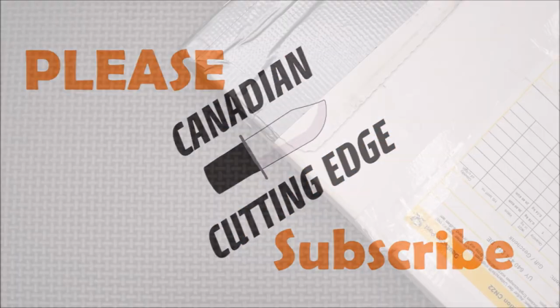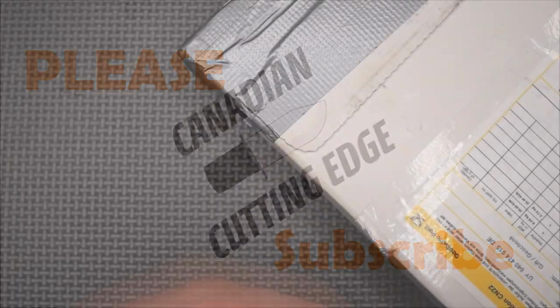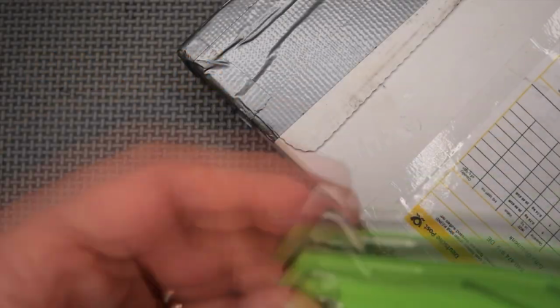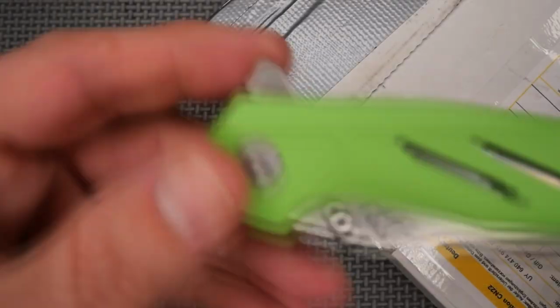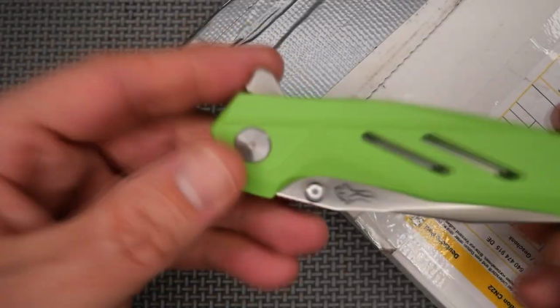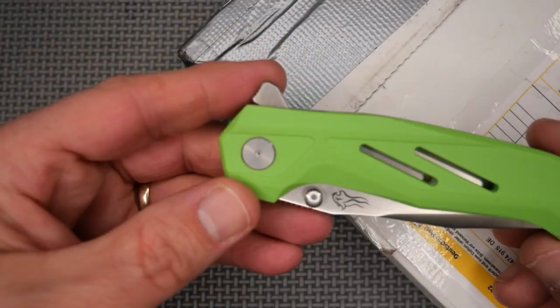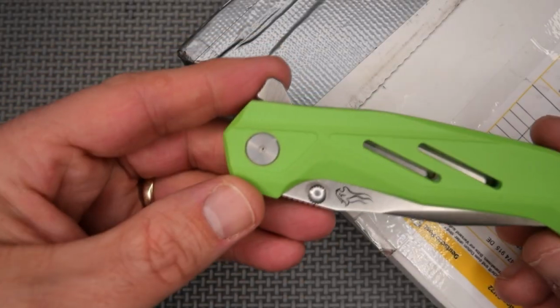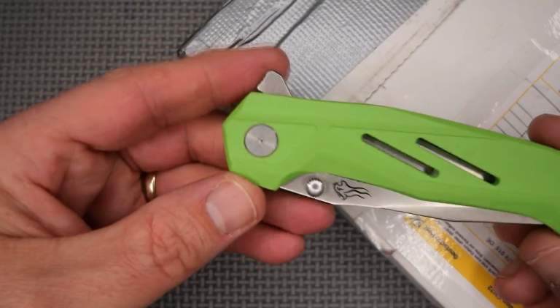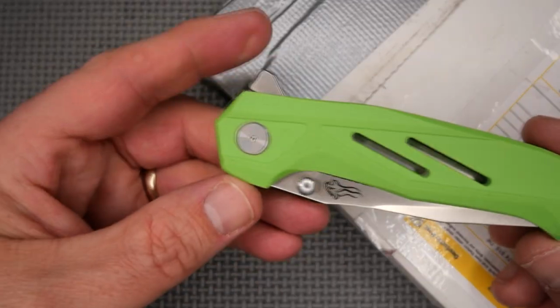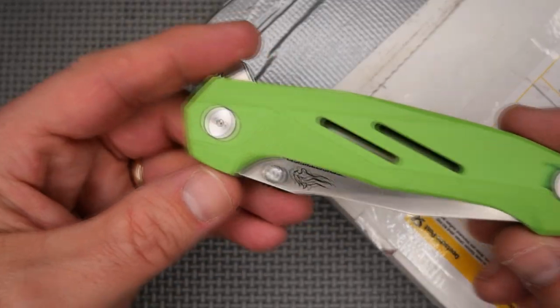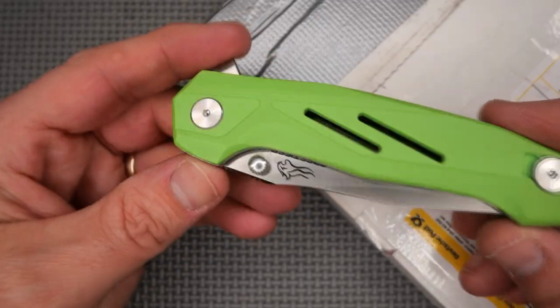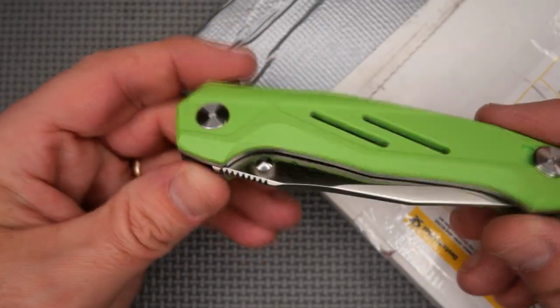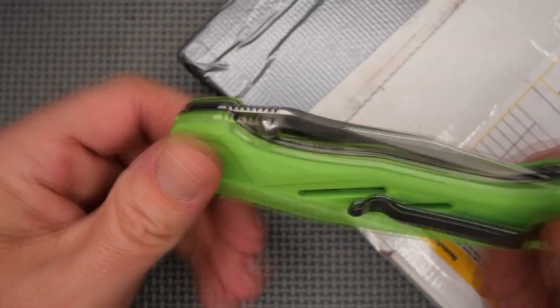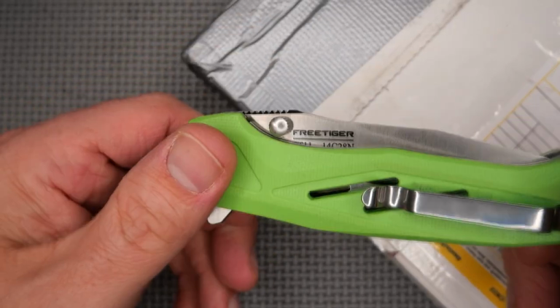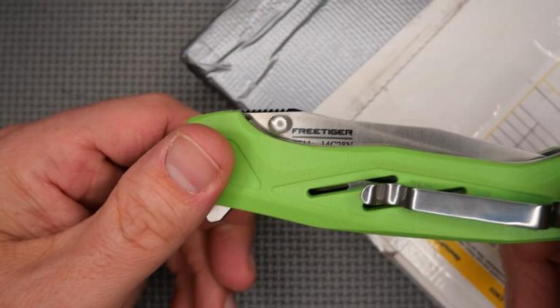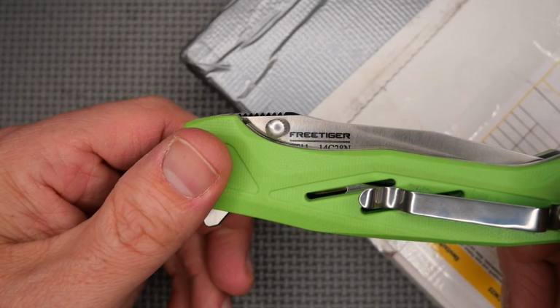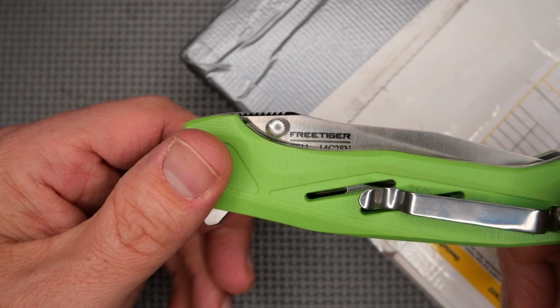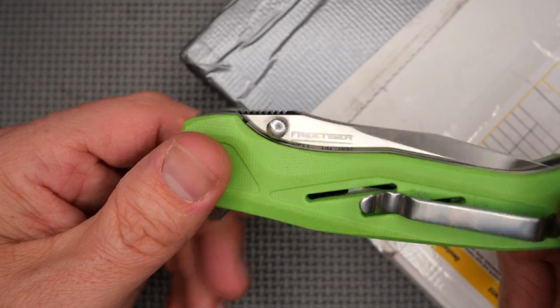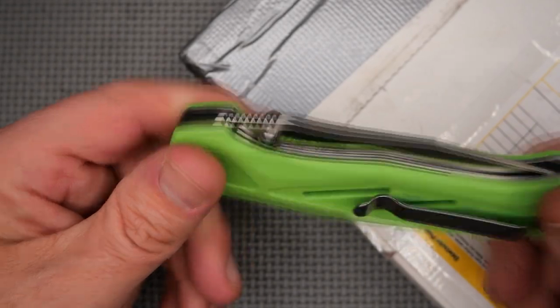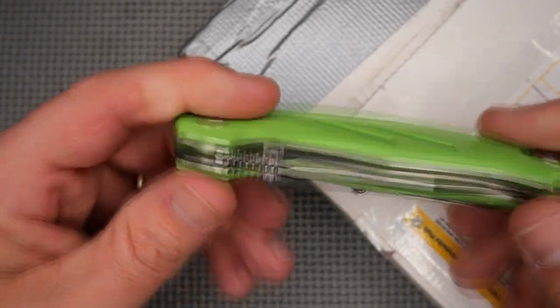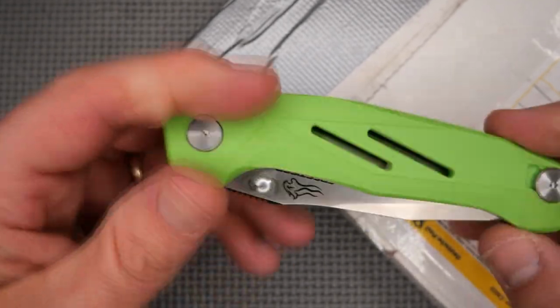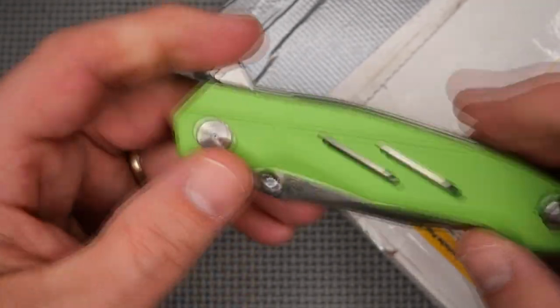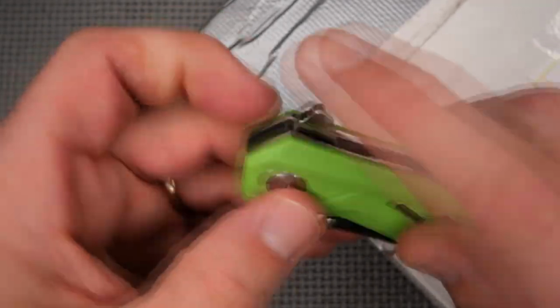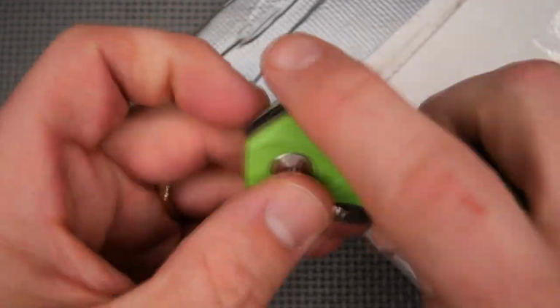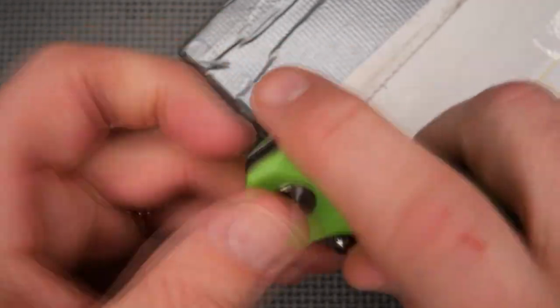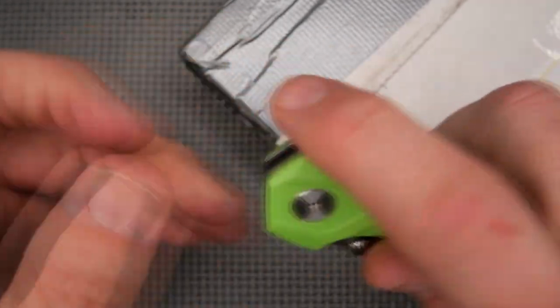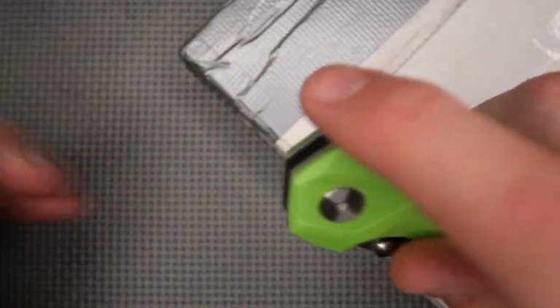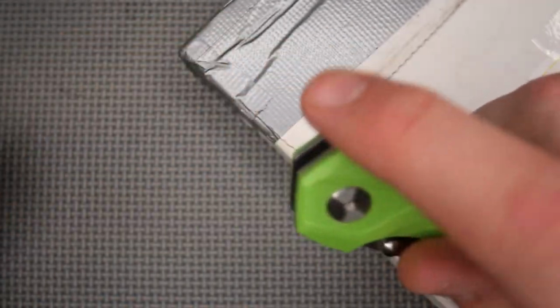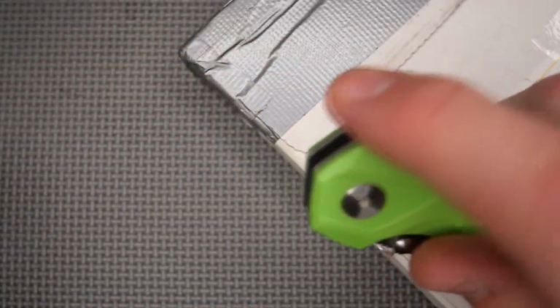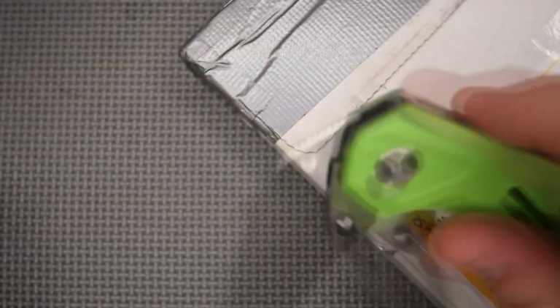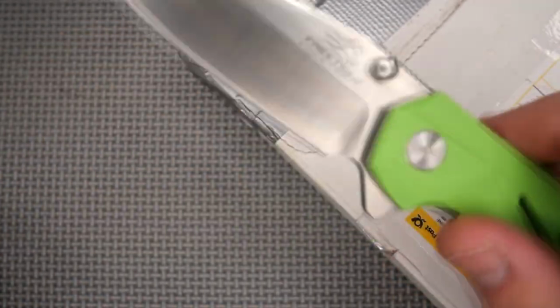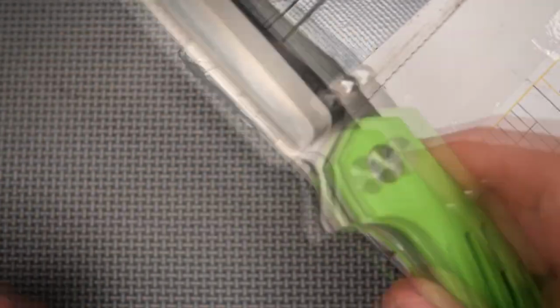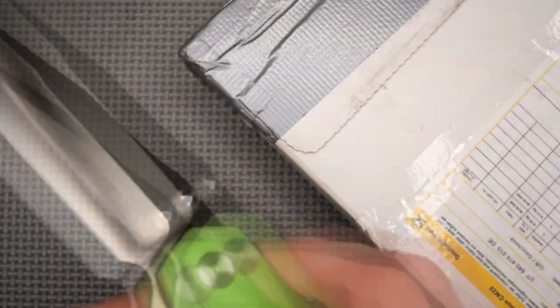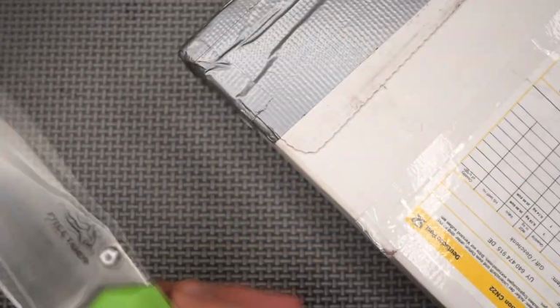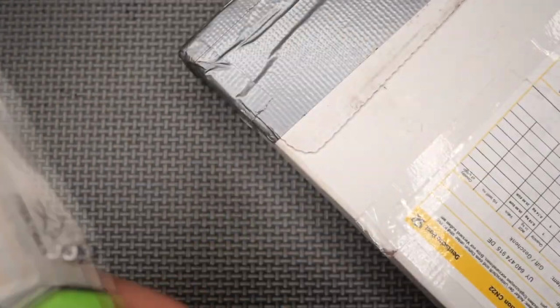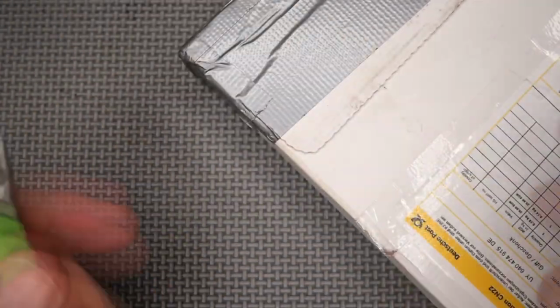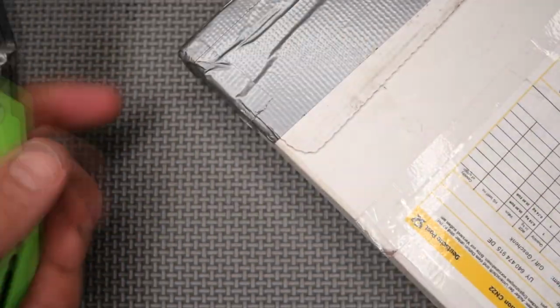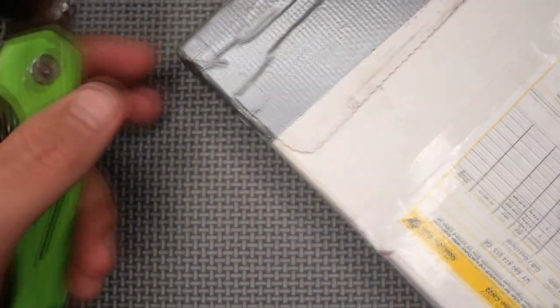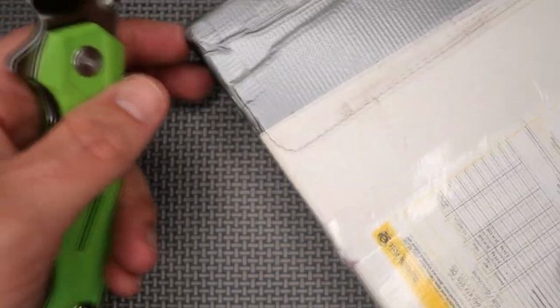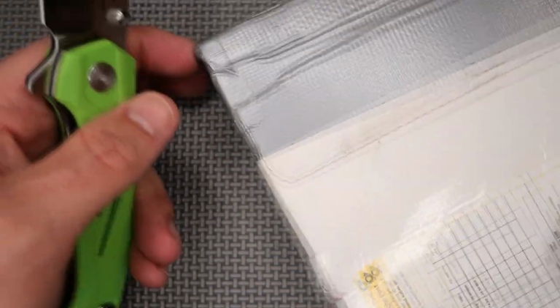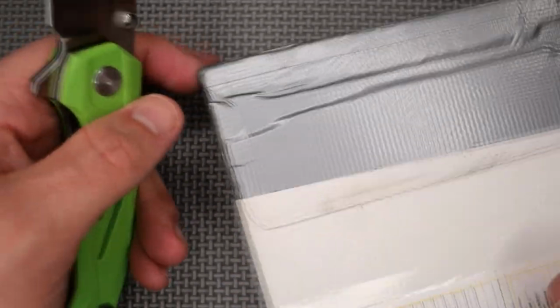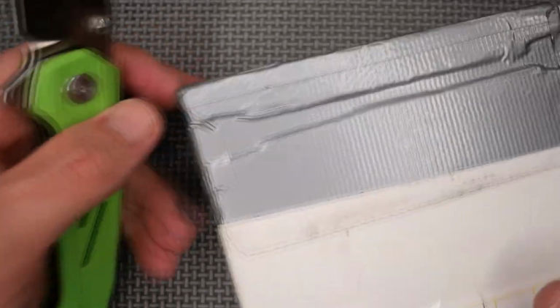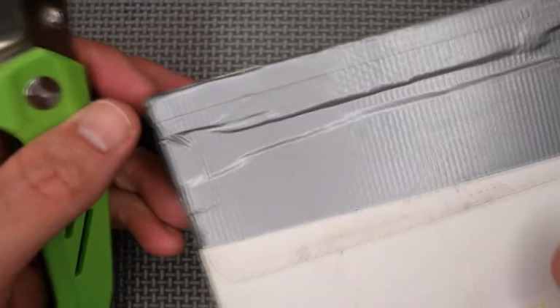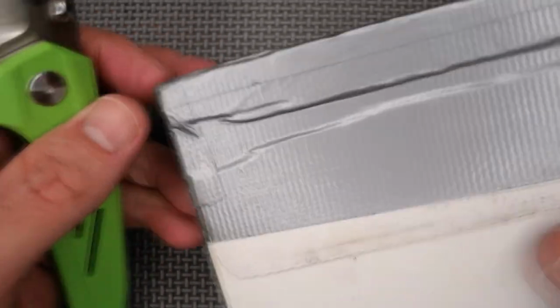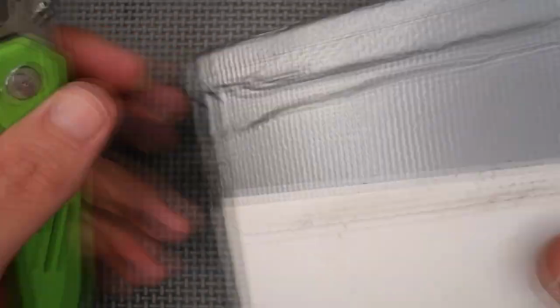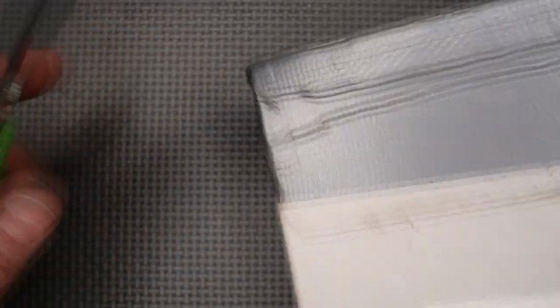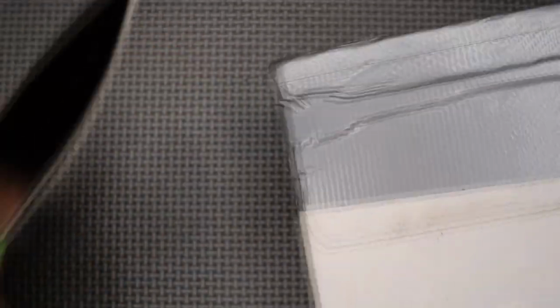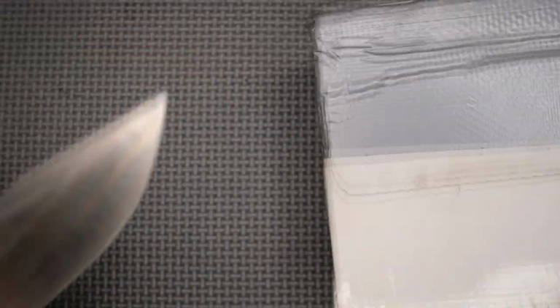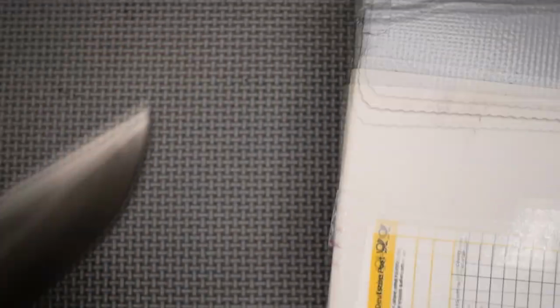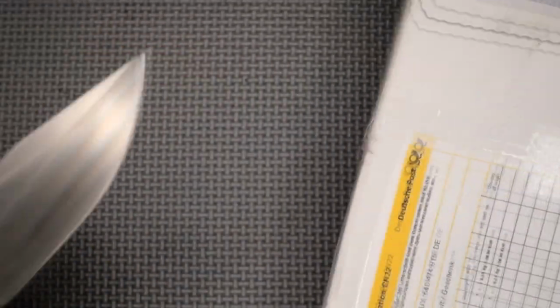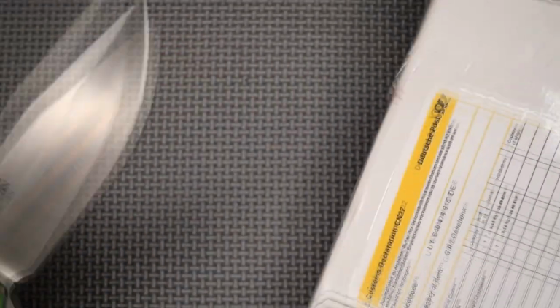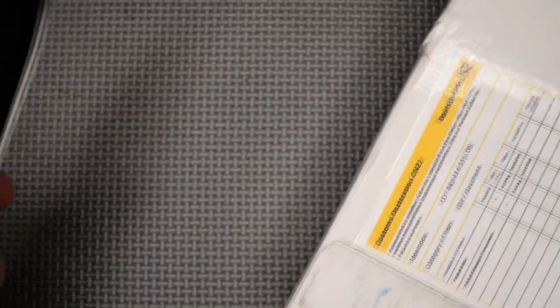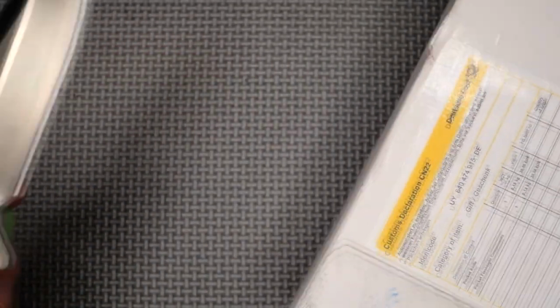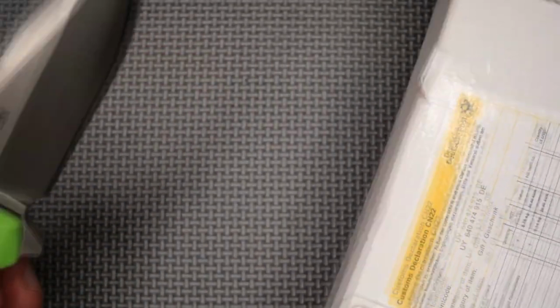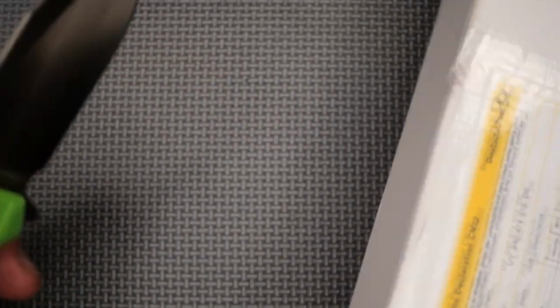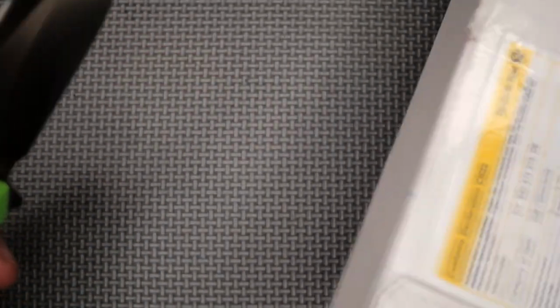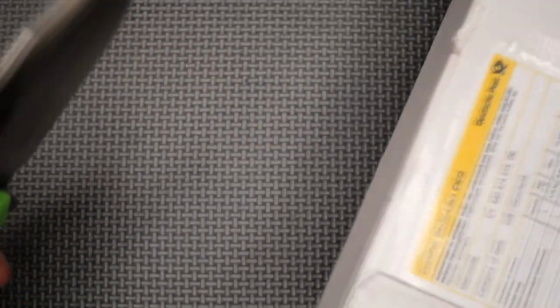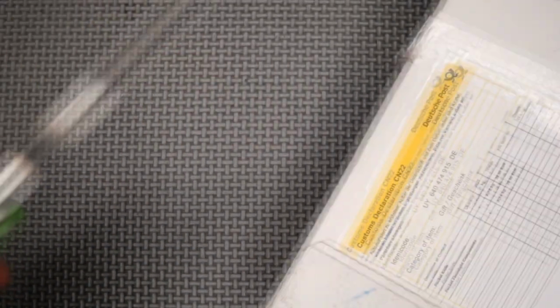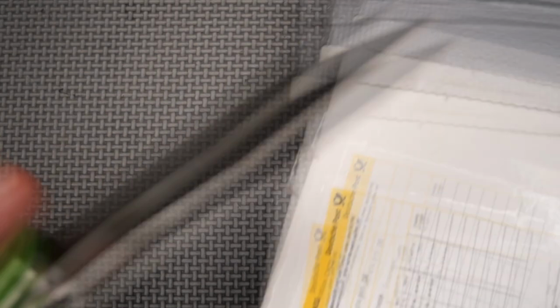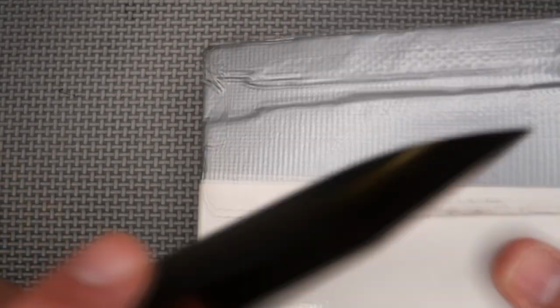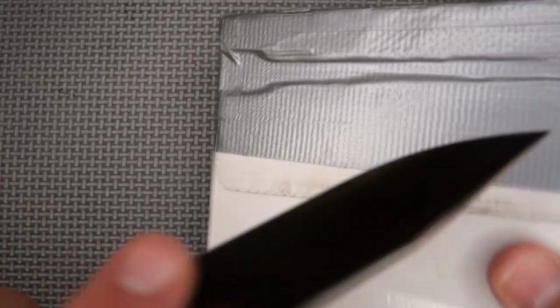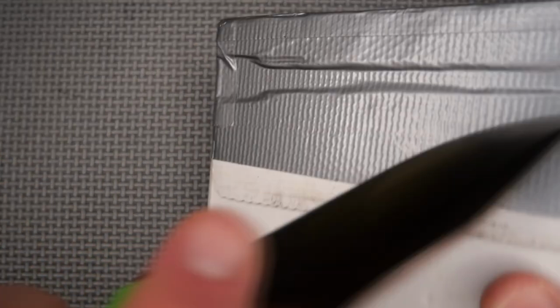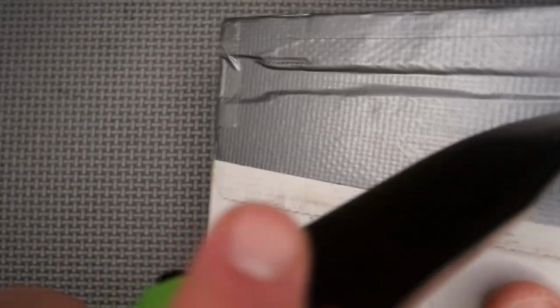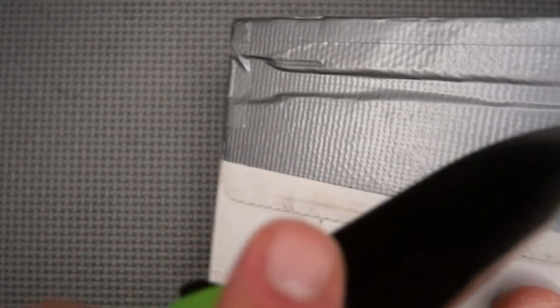I've got this FreeTiger FT-11 that I'm working on the review for, so that'll be done pretty soon.